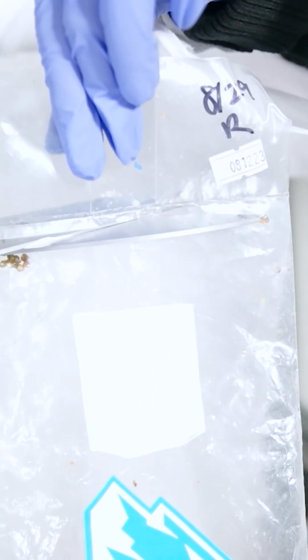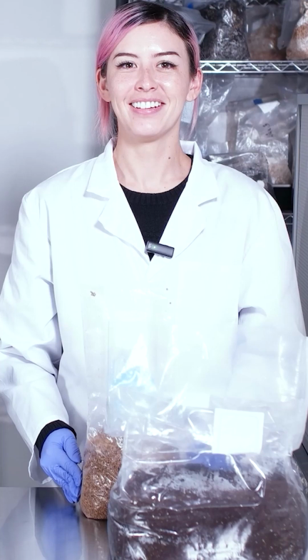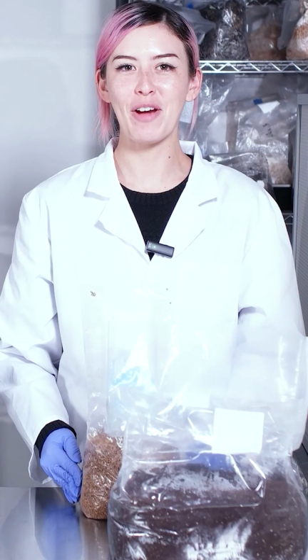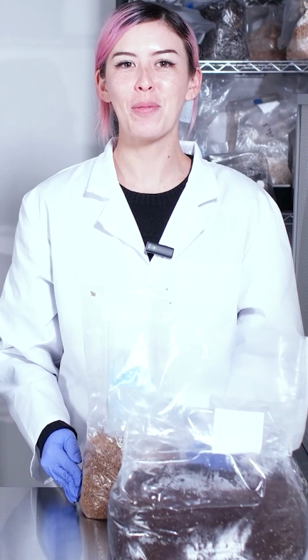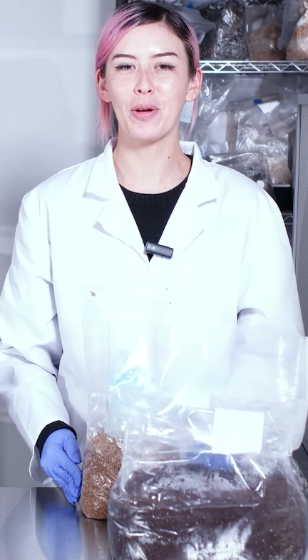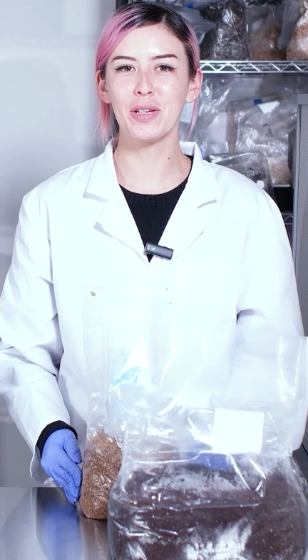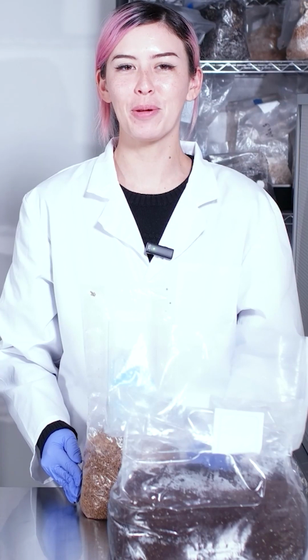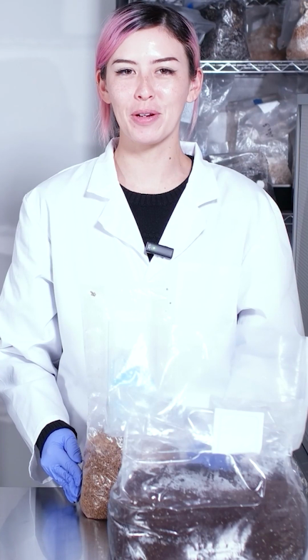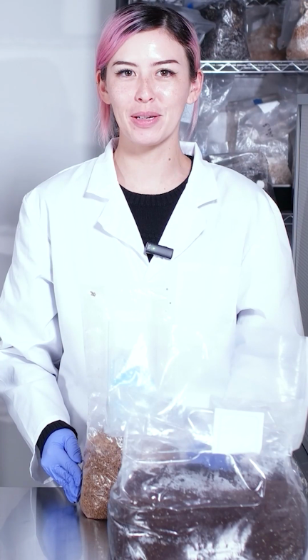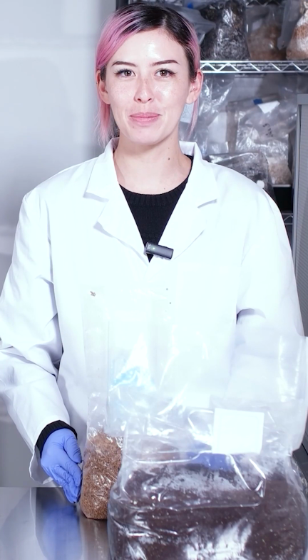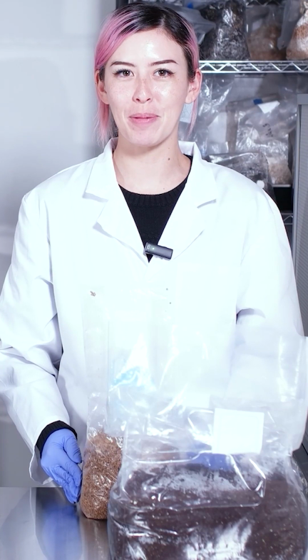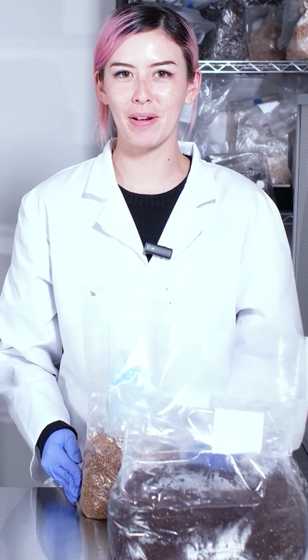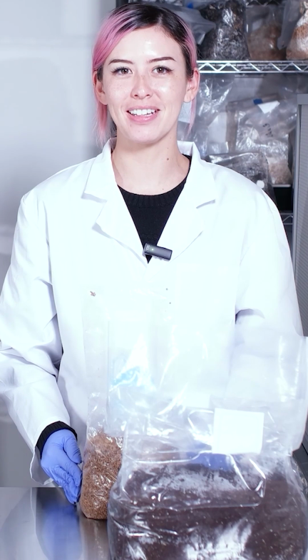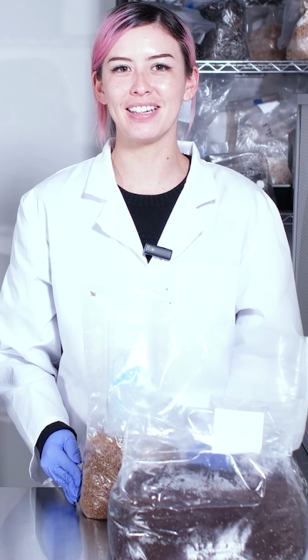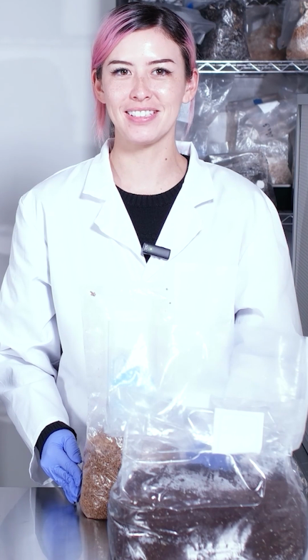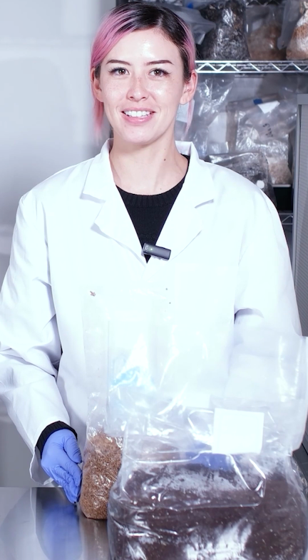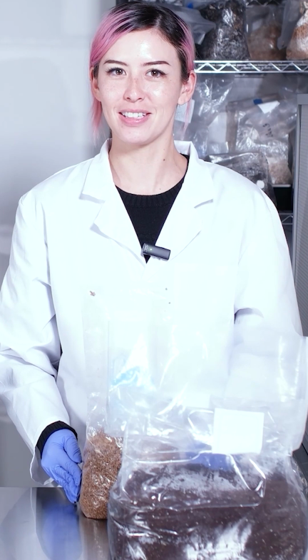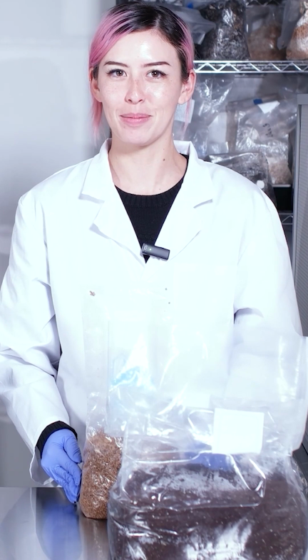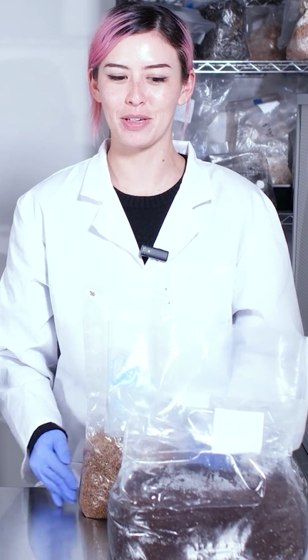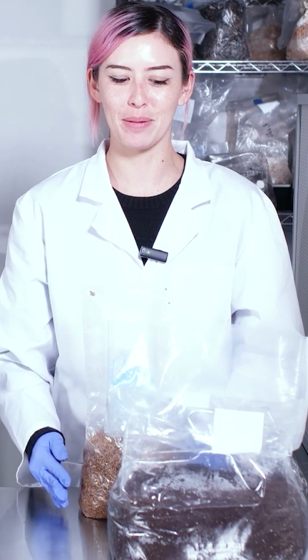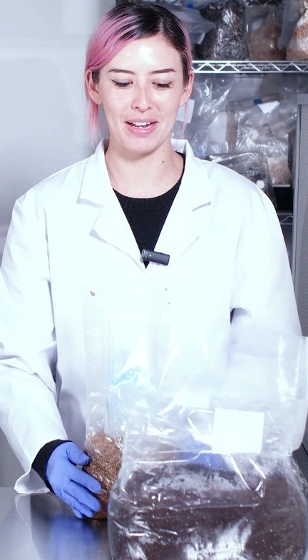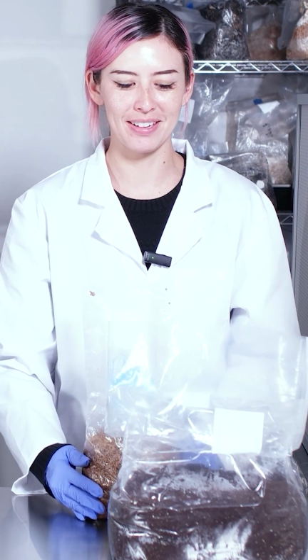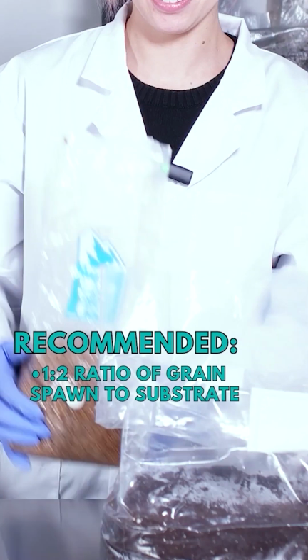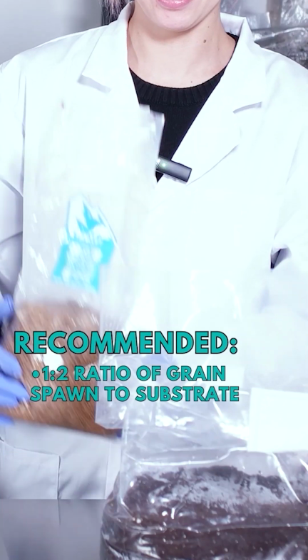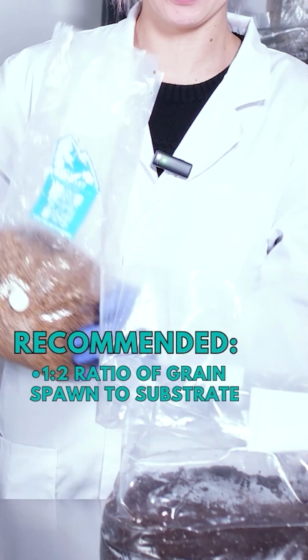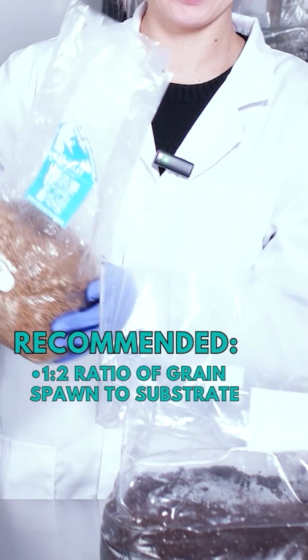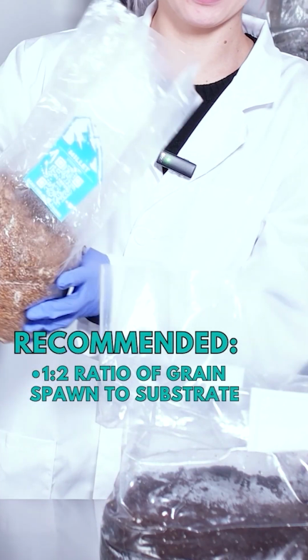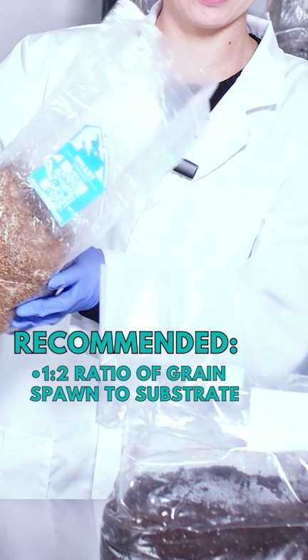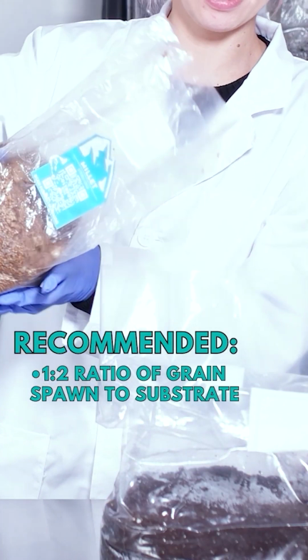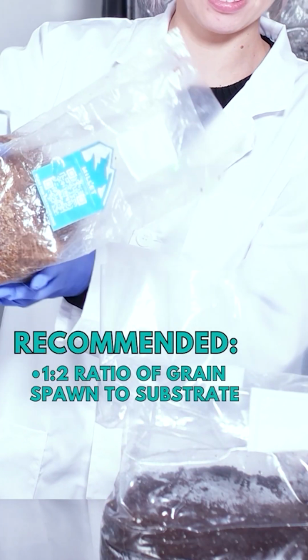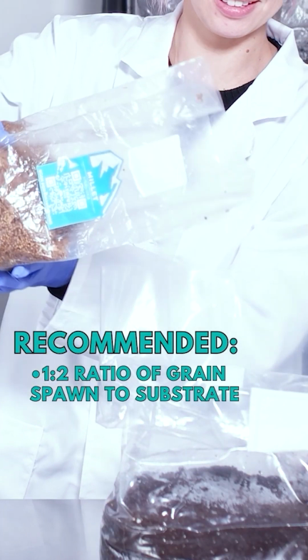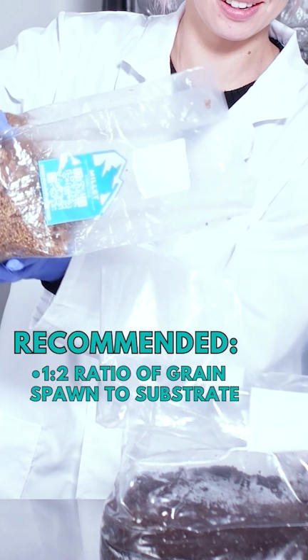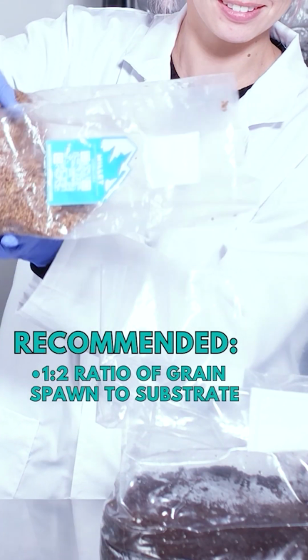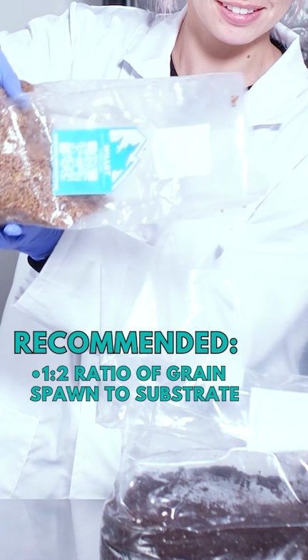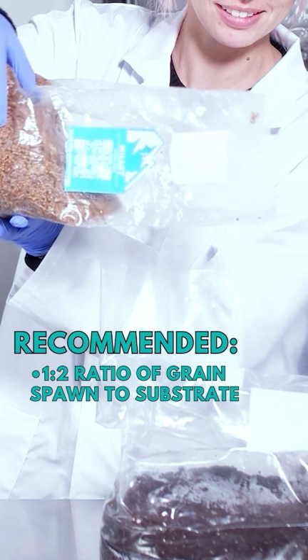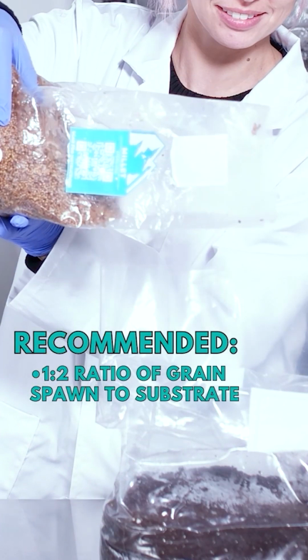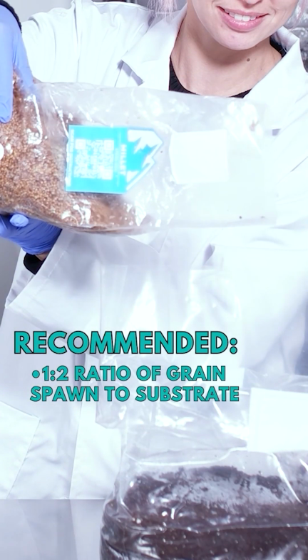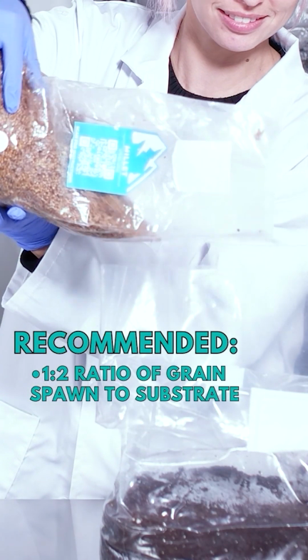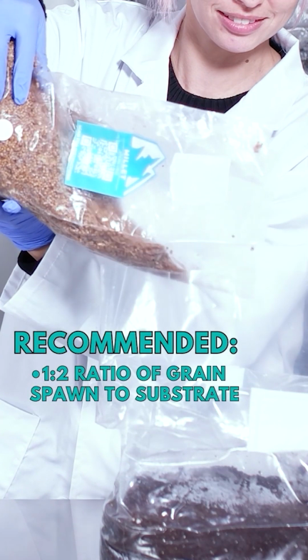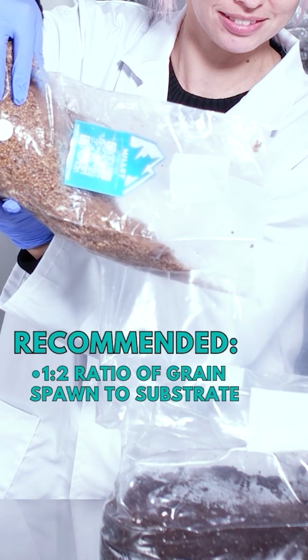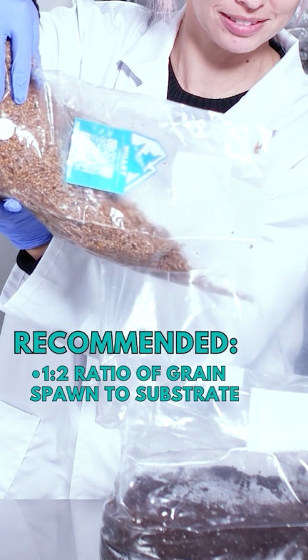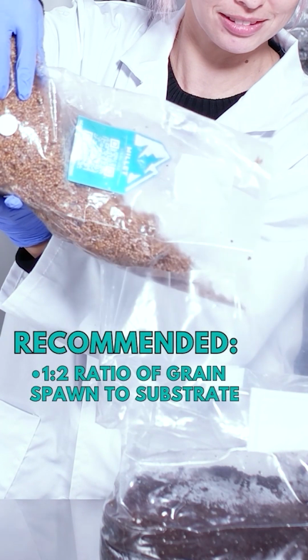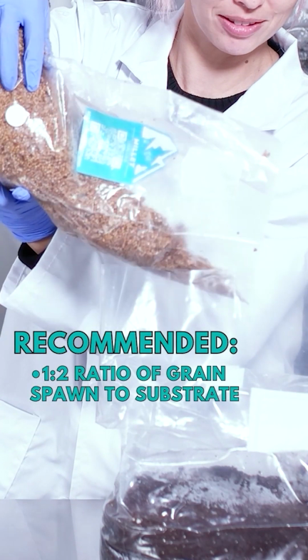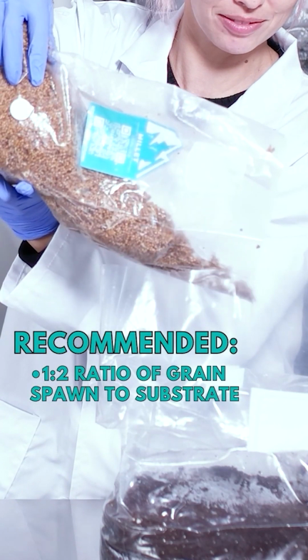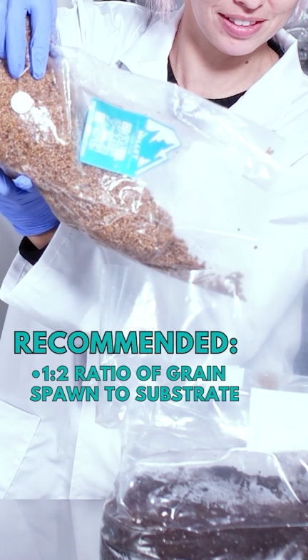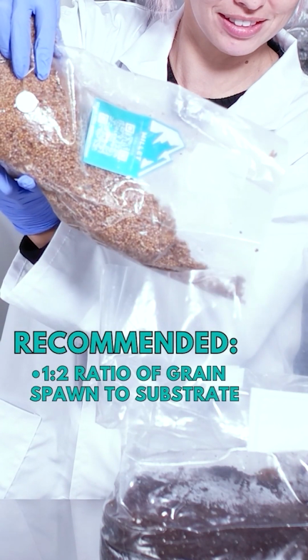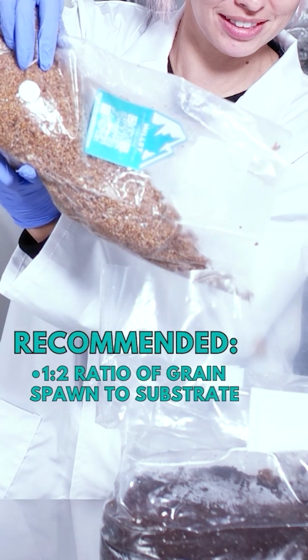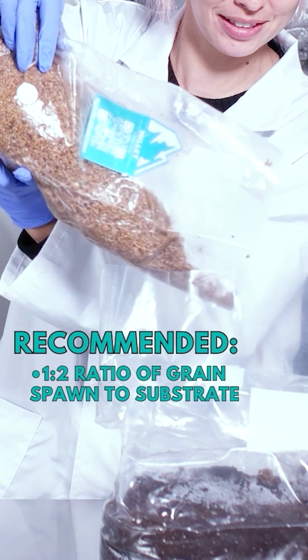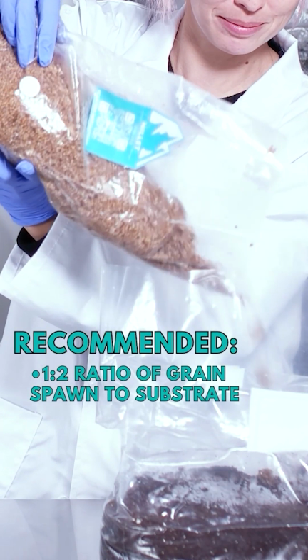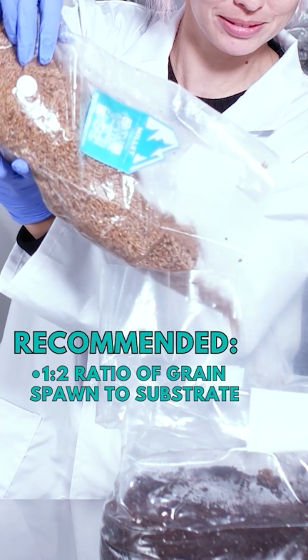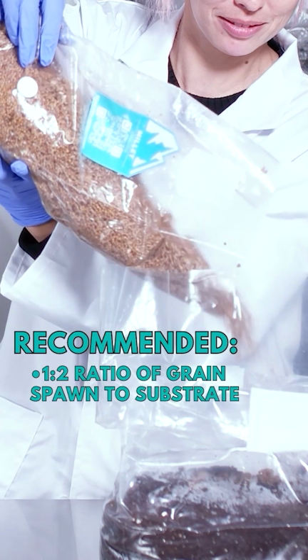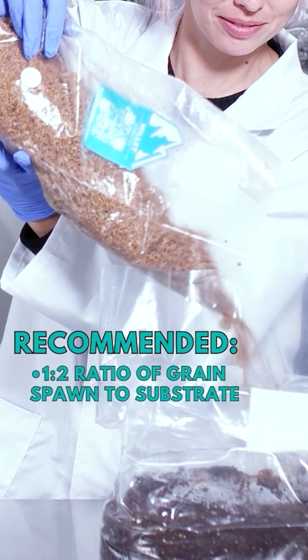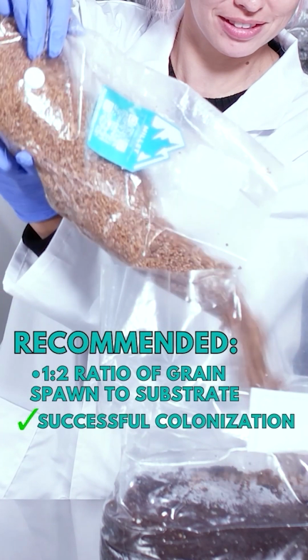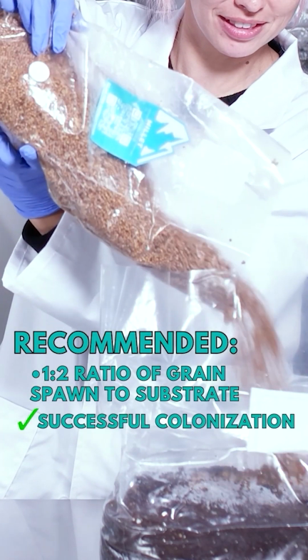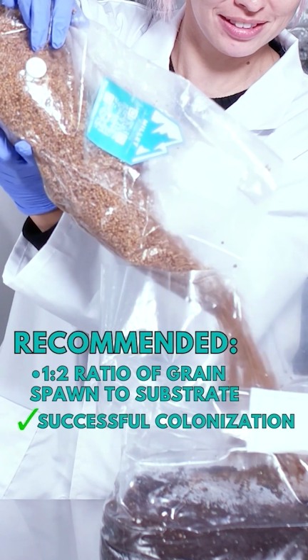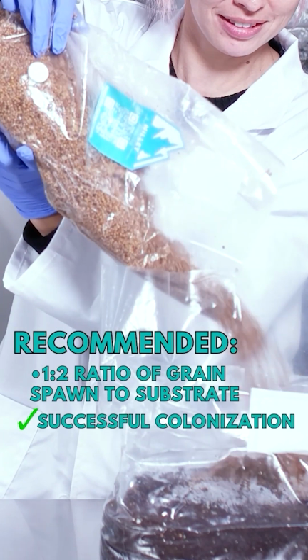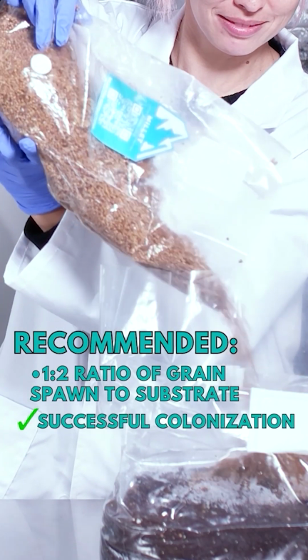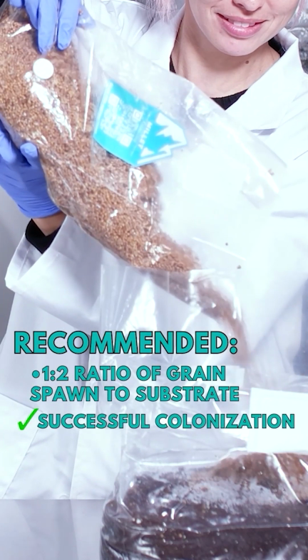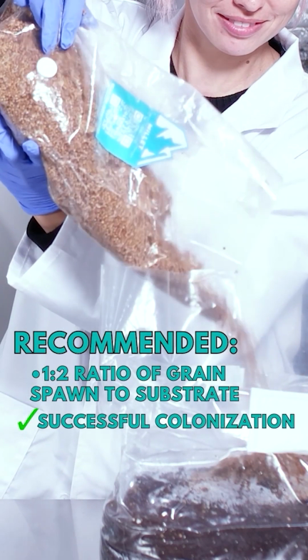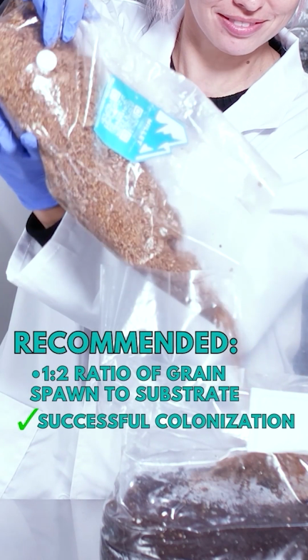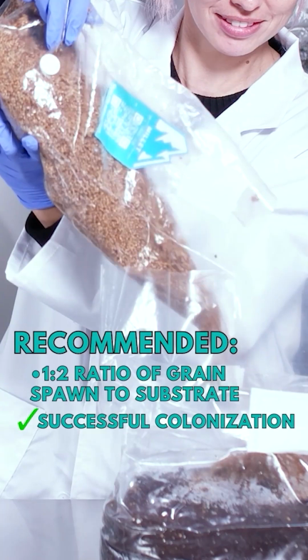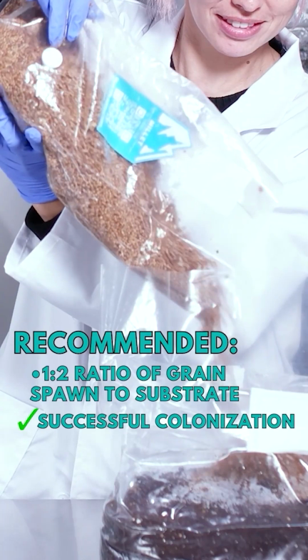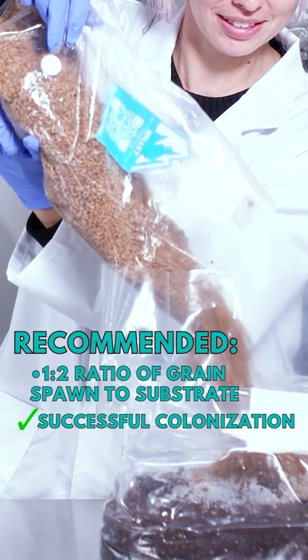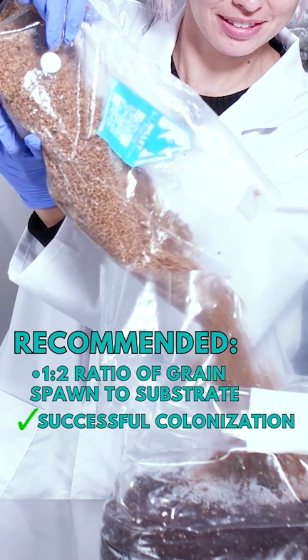Now pour the broken up spawn into the substrate bag. We recommend a one to two ratio of grain spawn to substrate for the best chance of successful colonization.